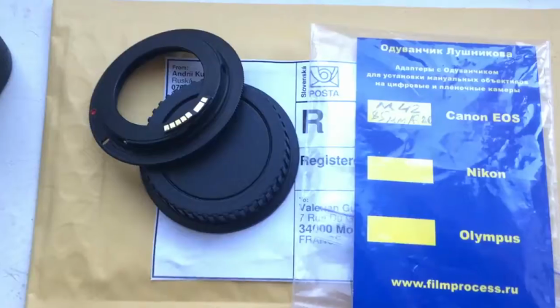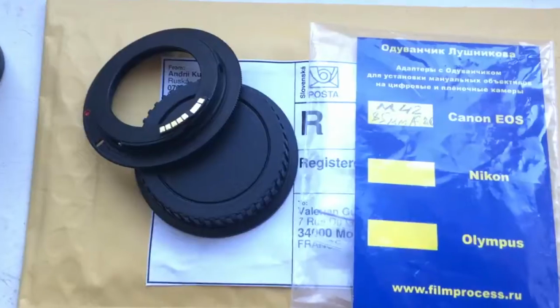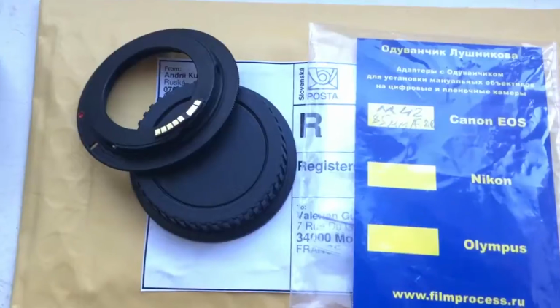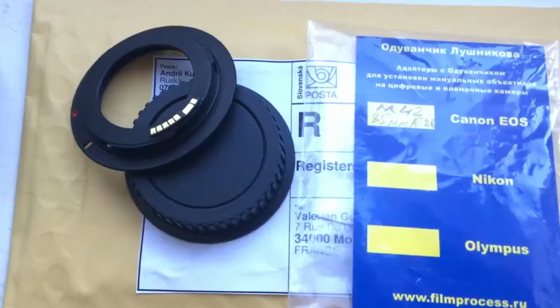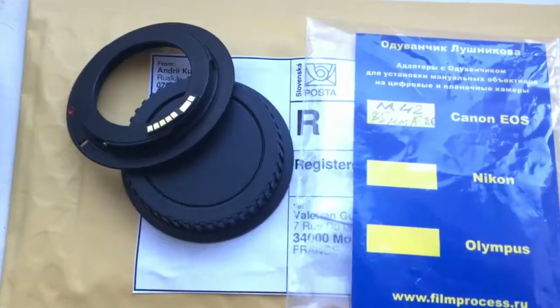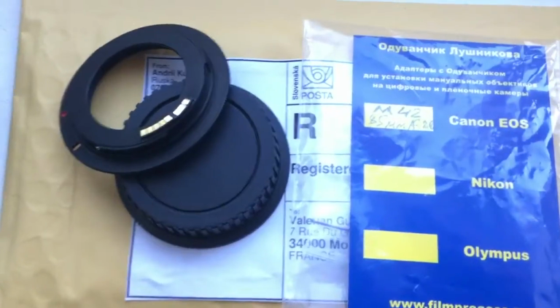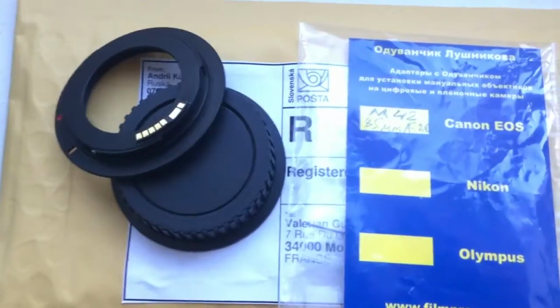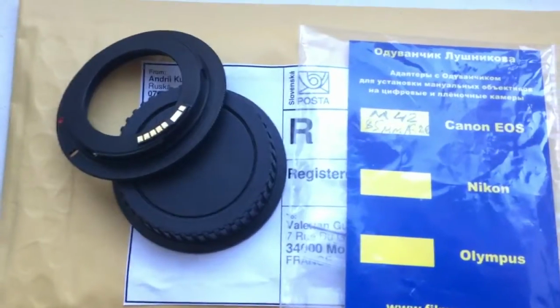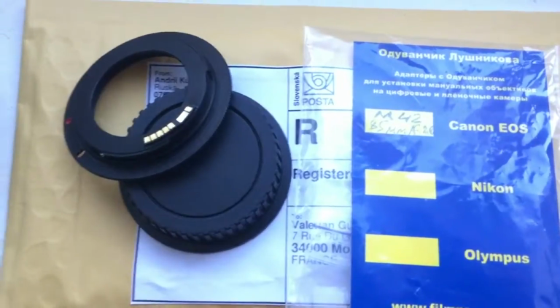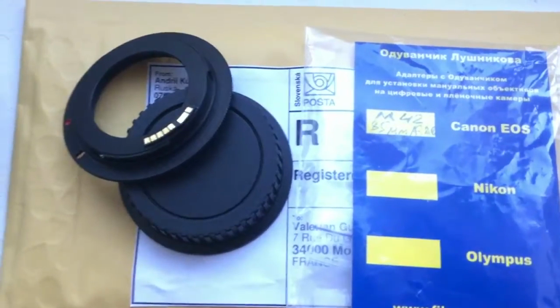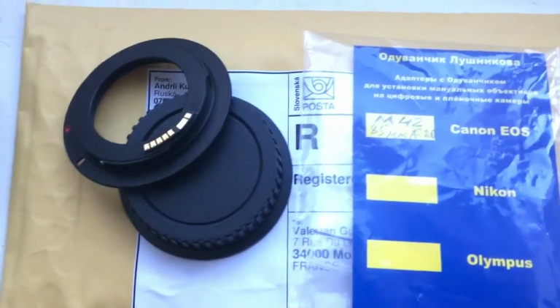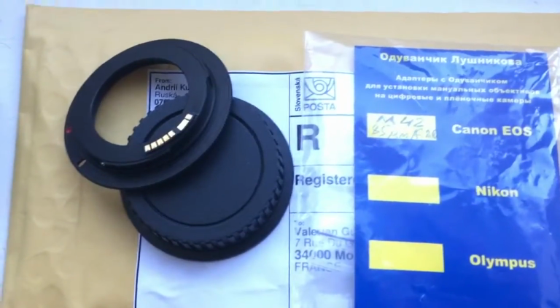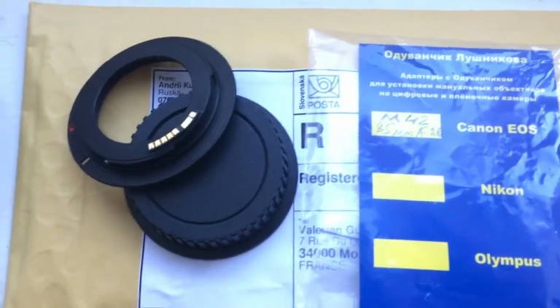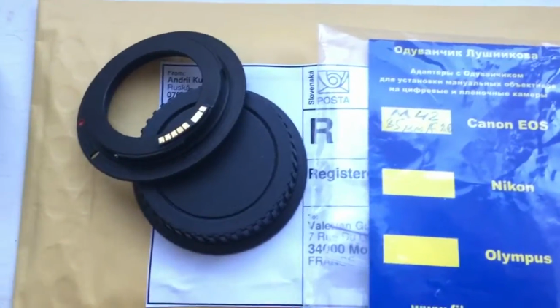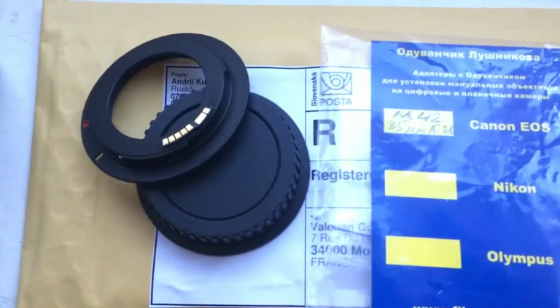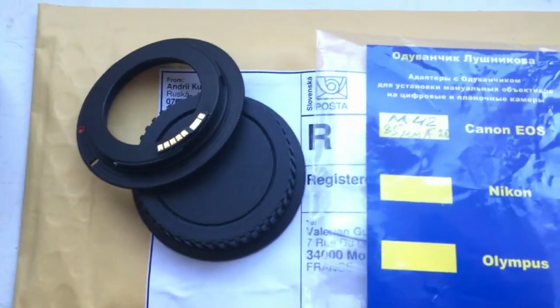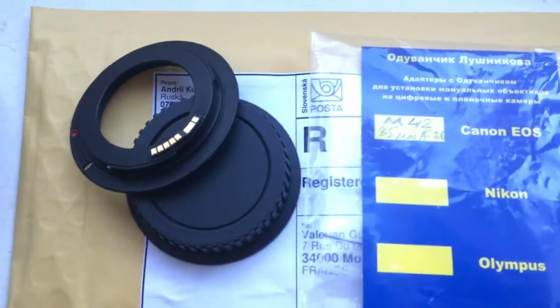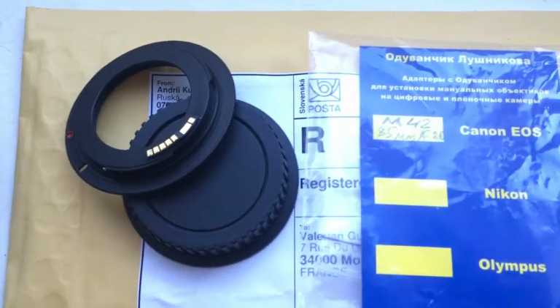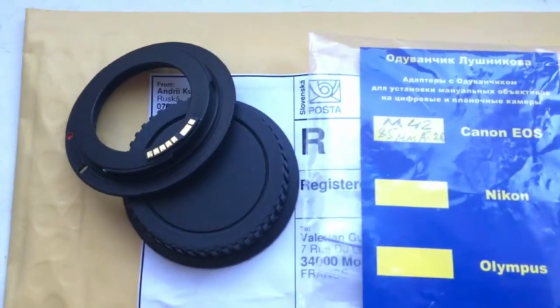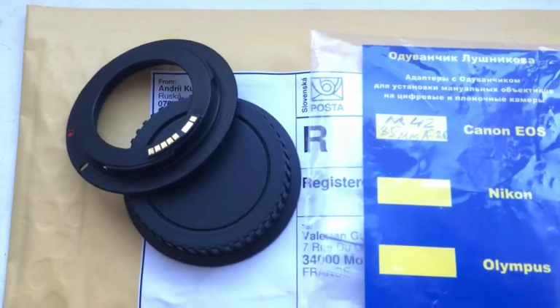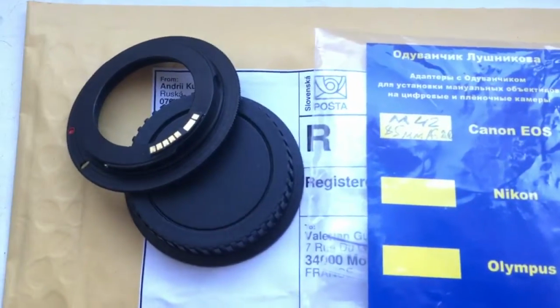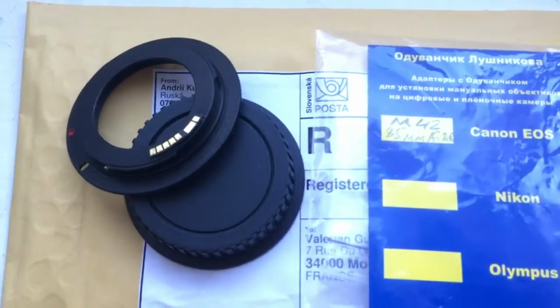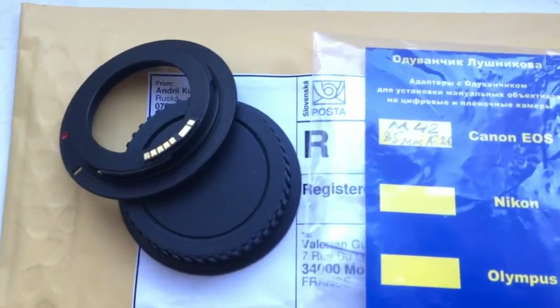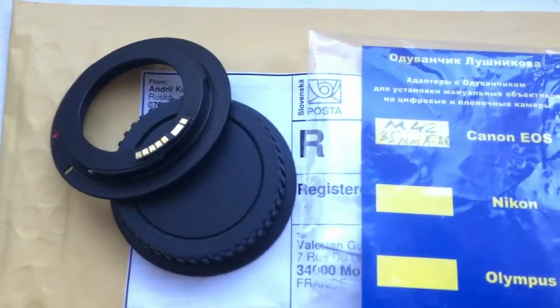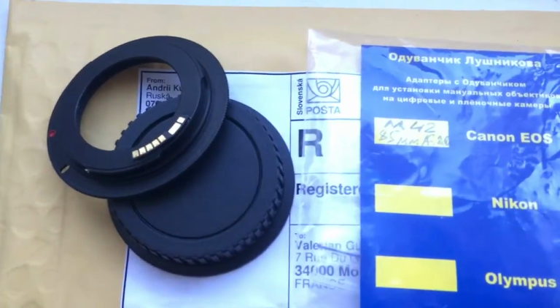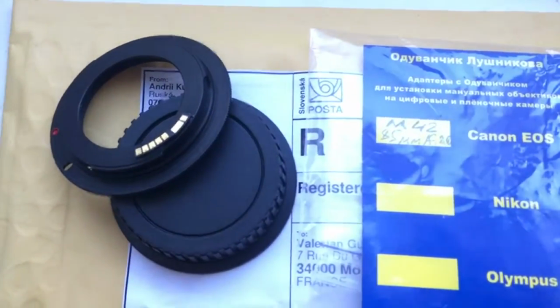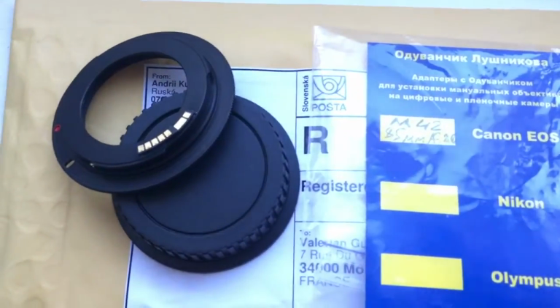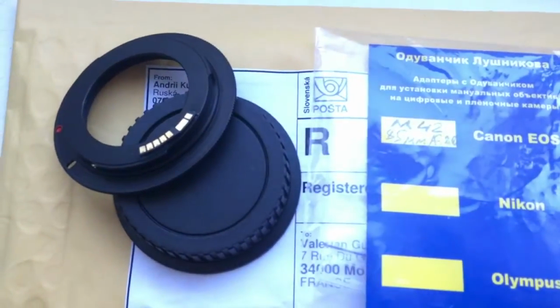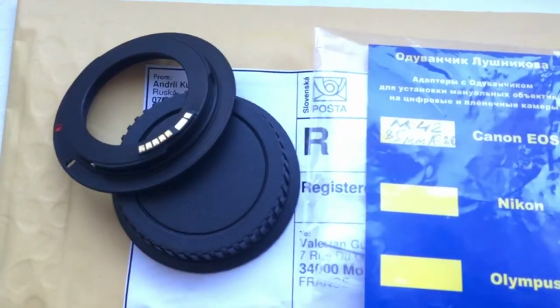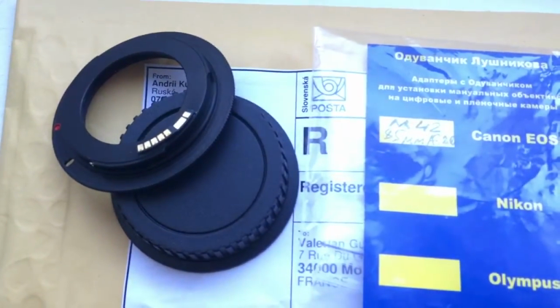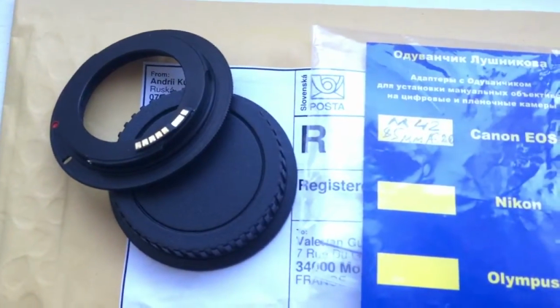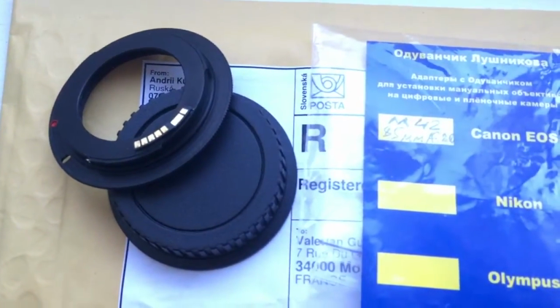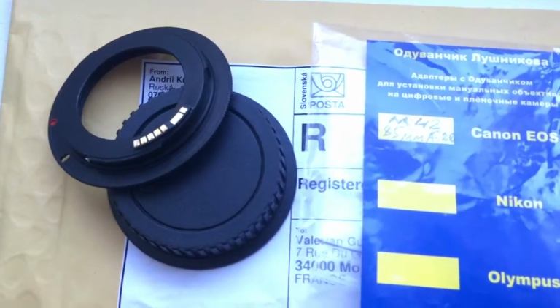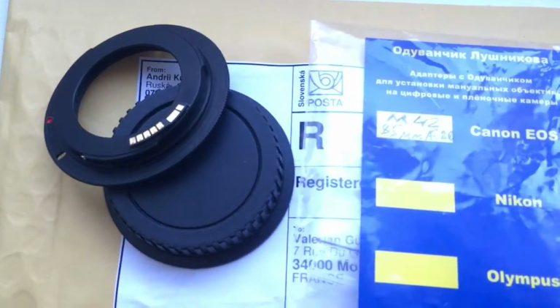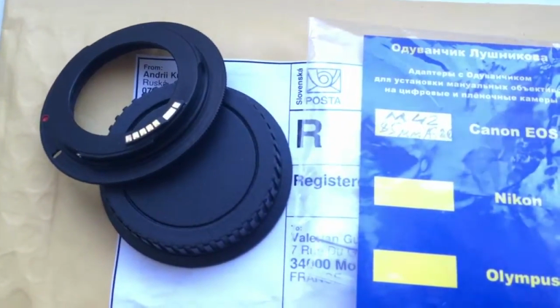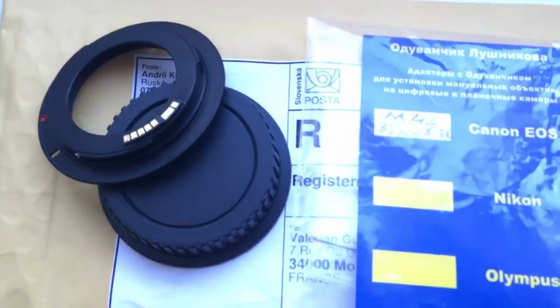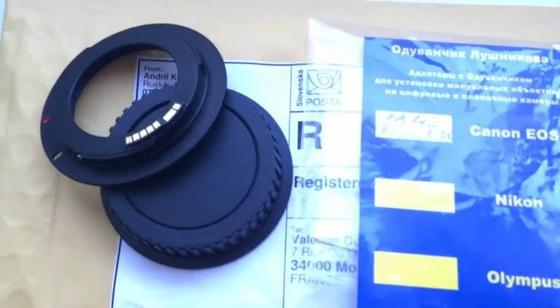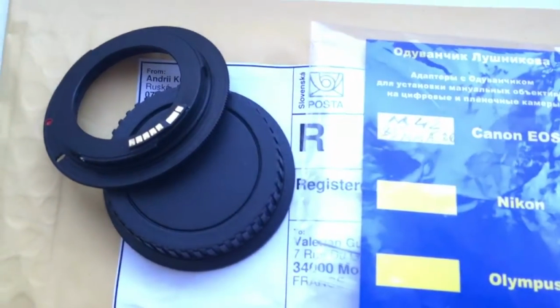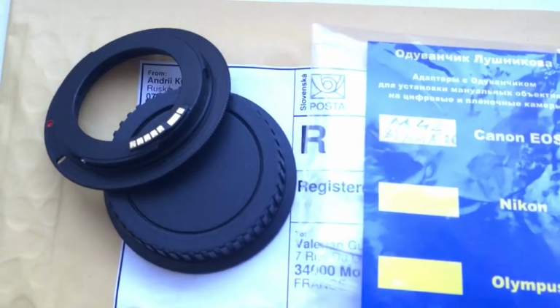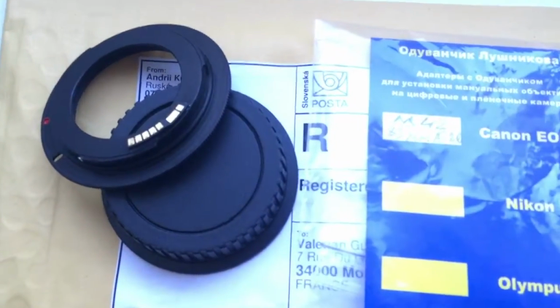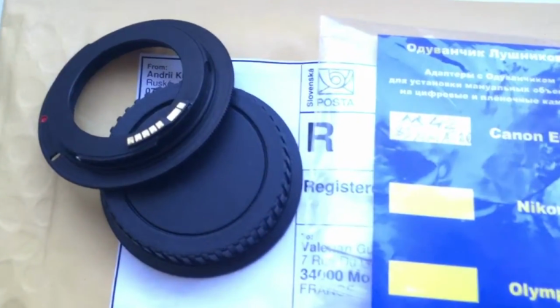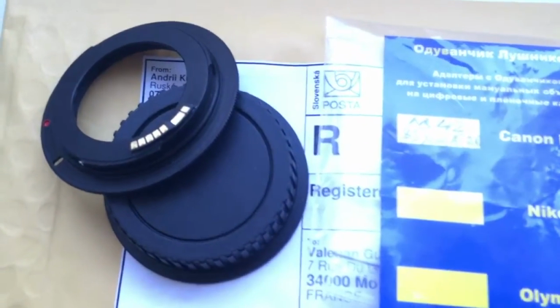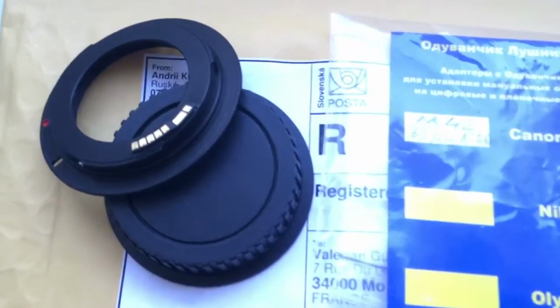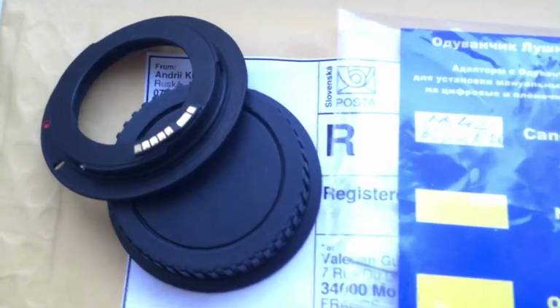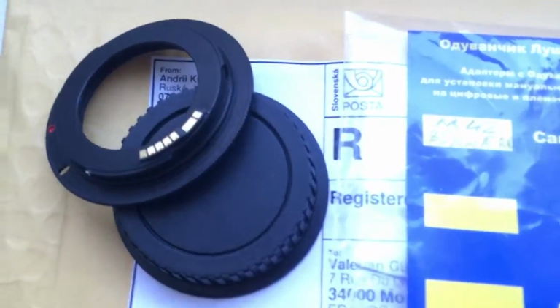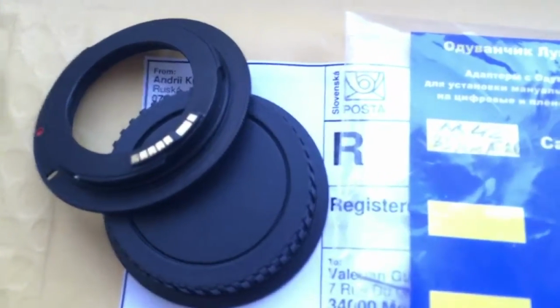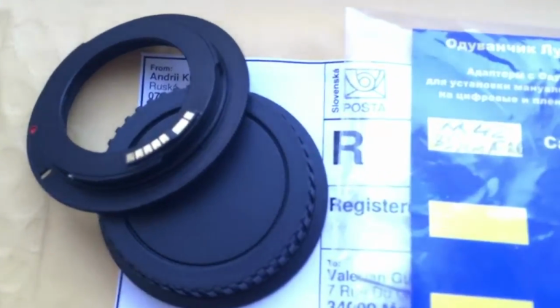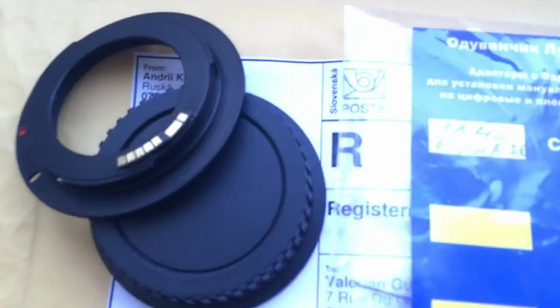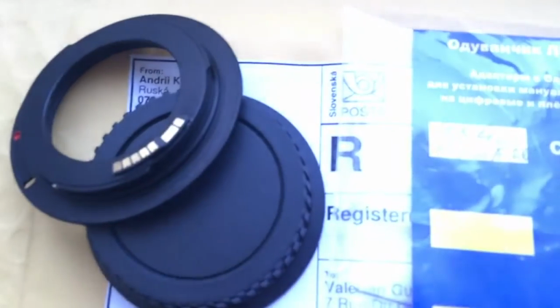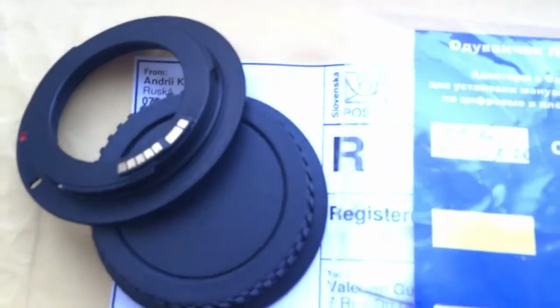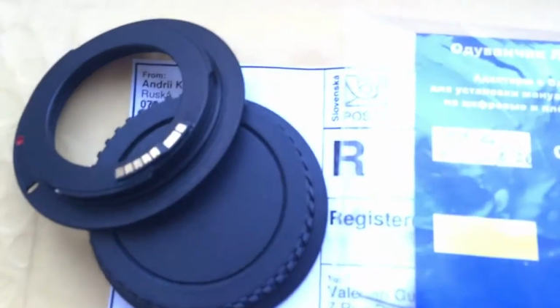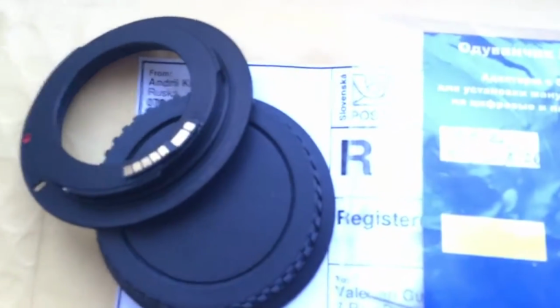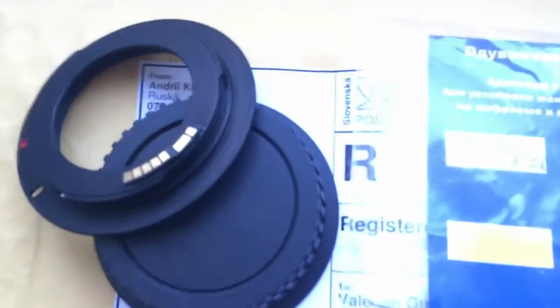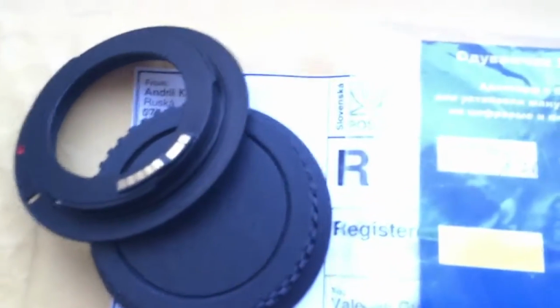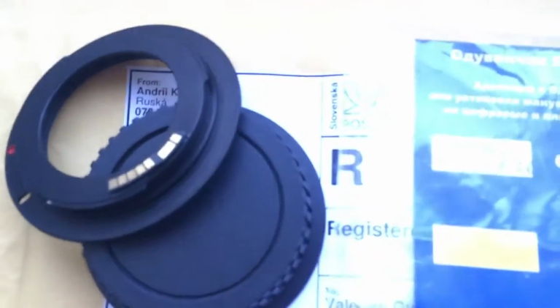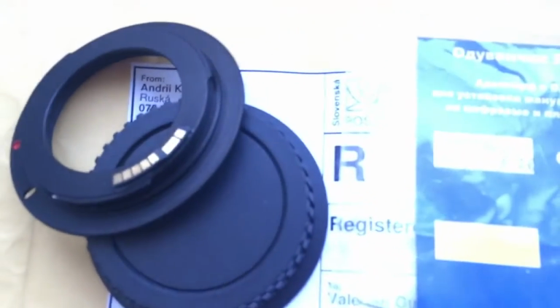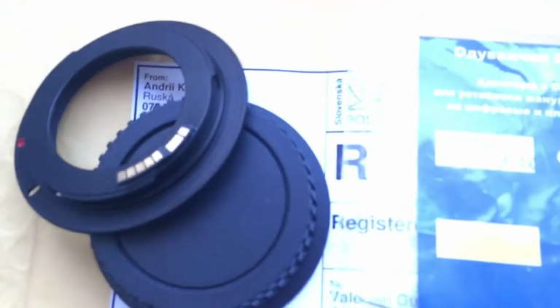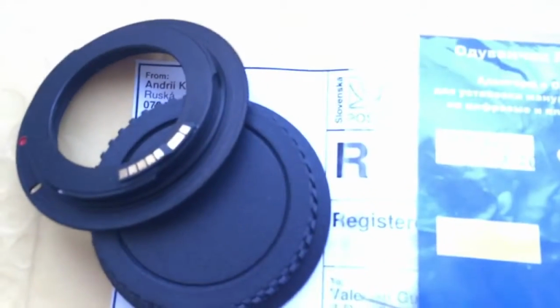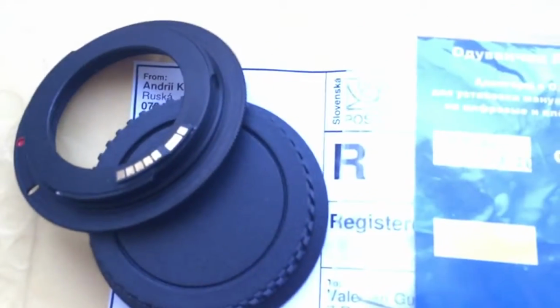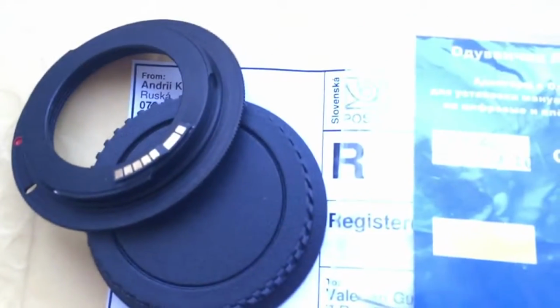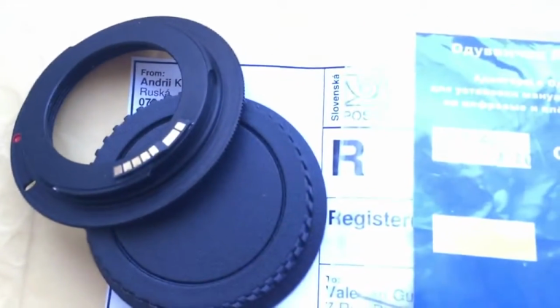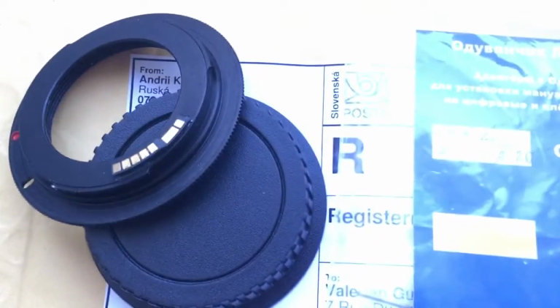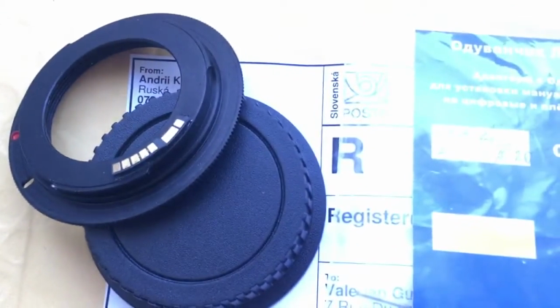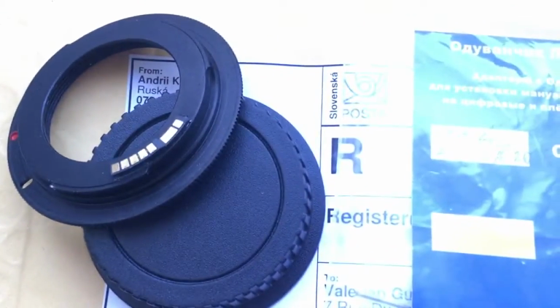Hello, Valerian. This video is about your adapter M42 to Canon with programmable chip Dandelion.